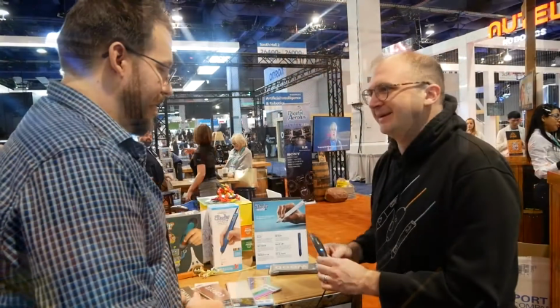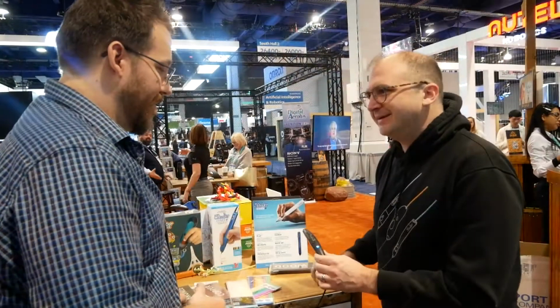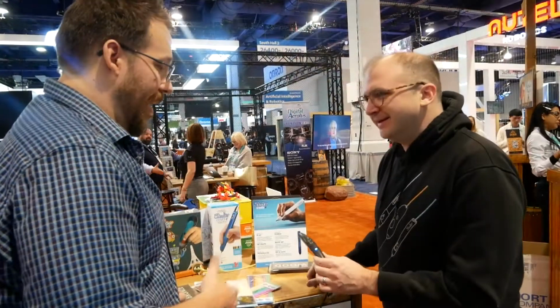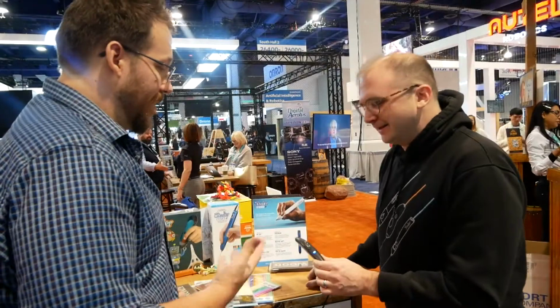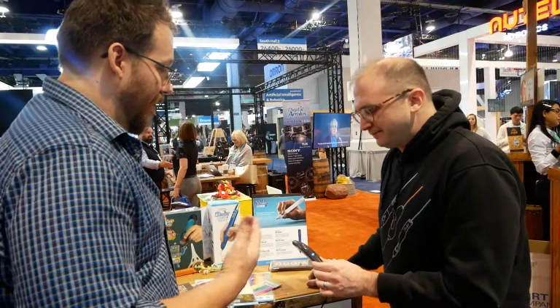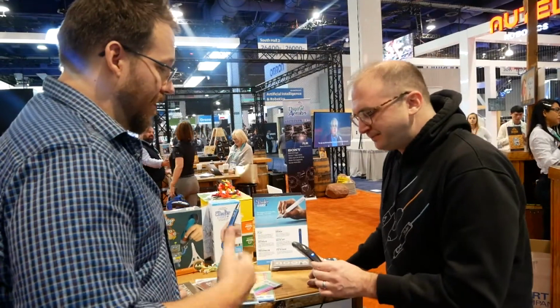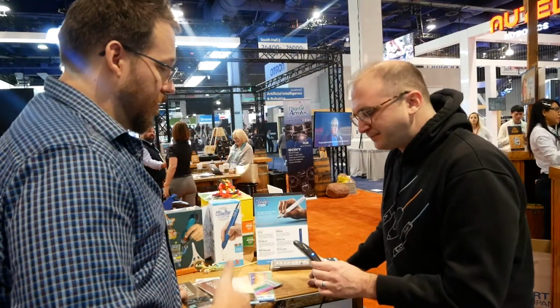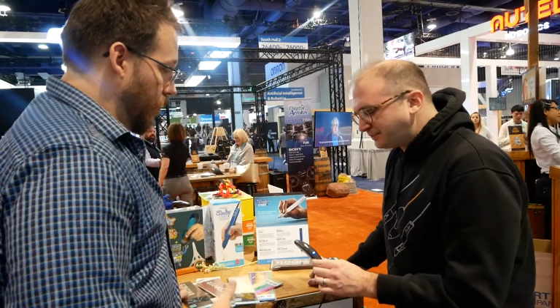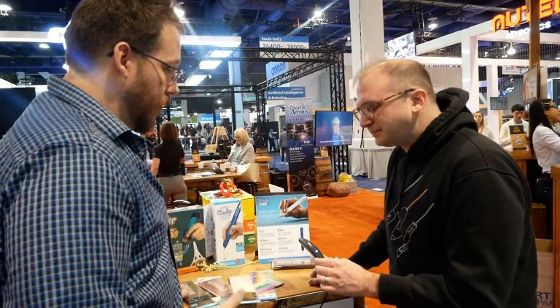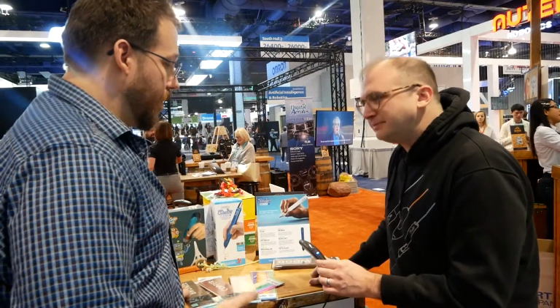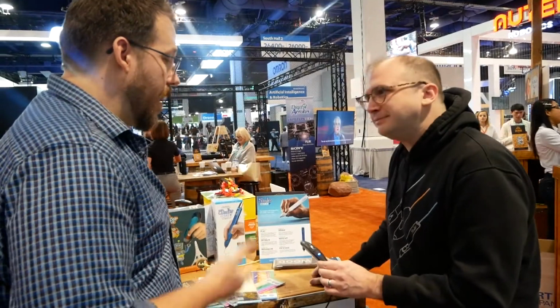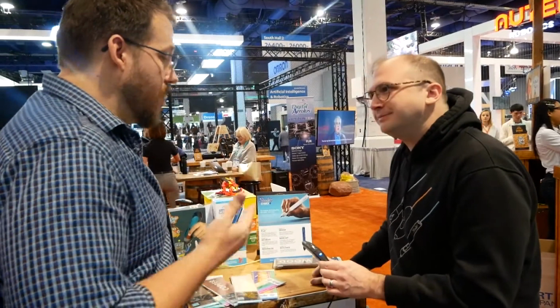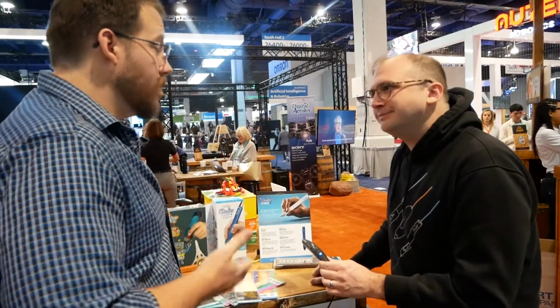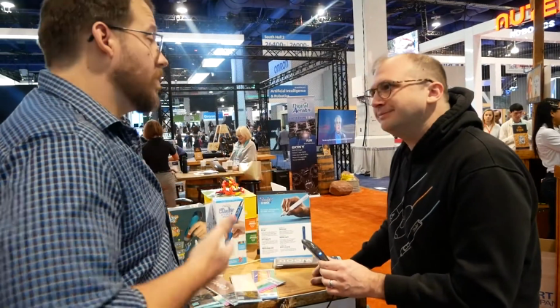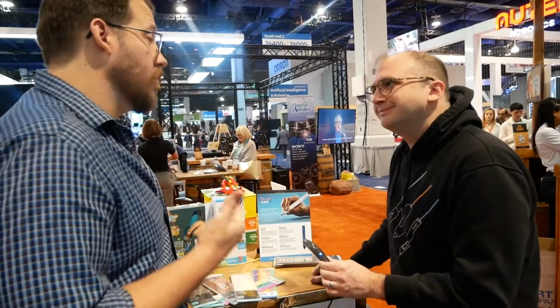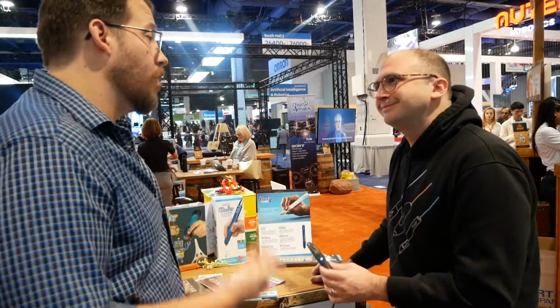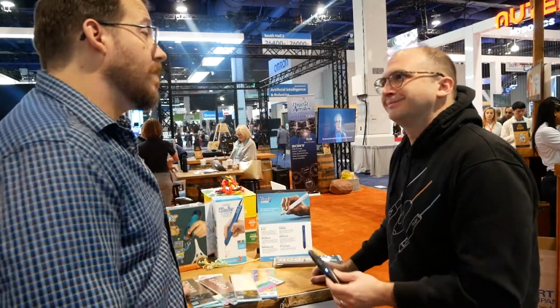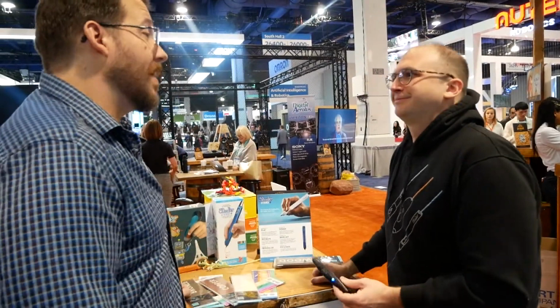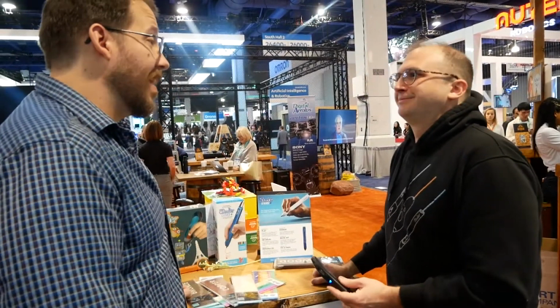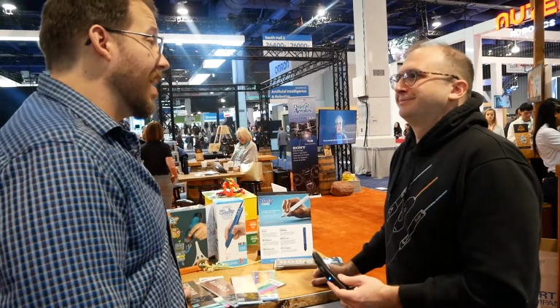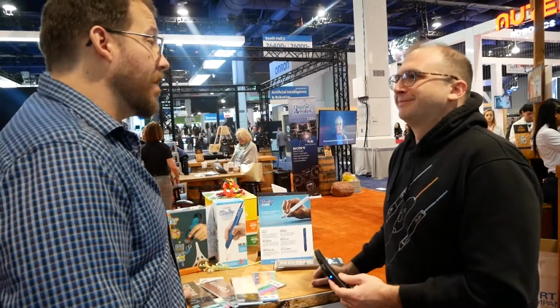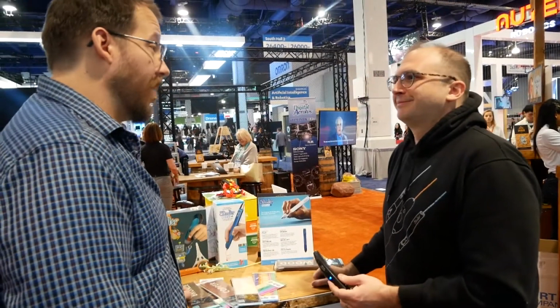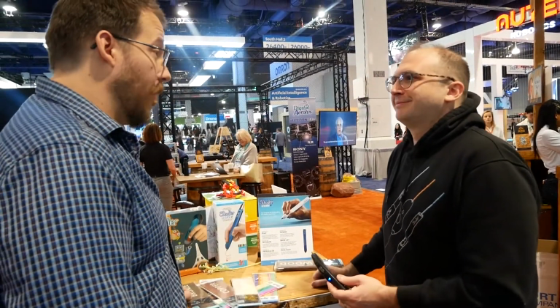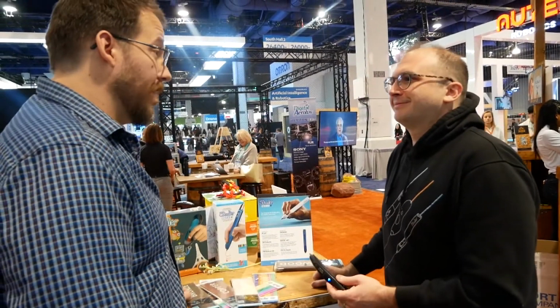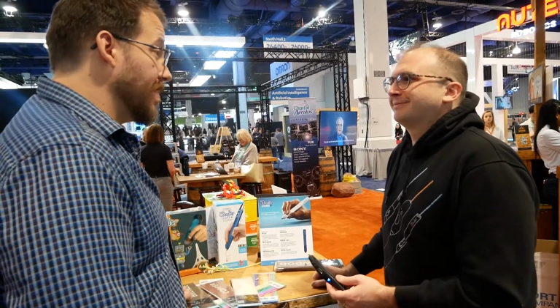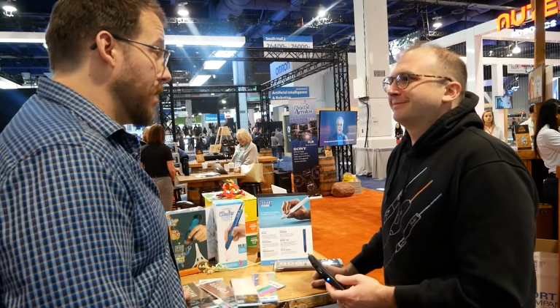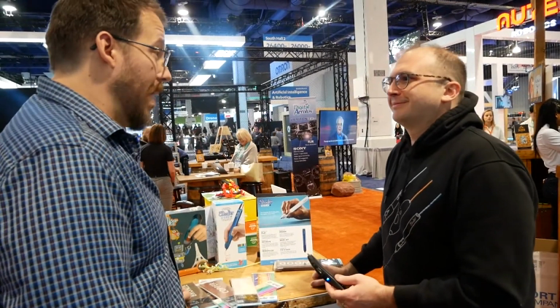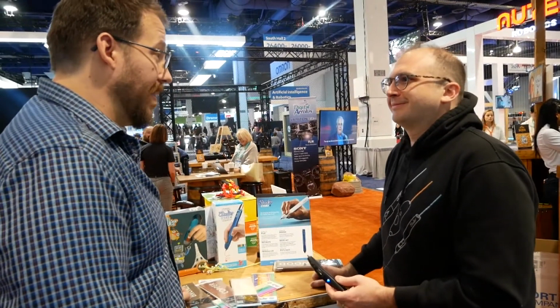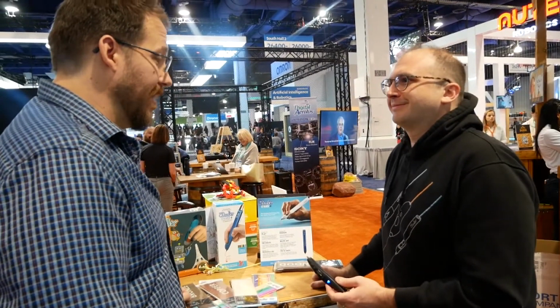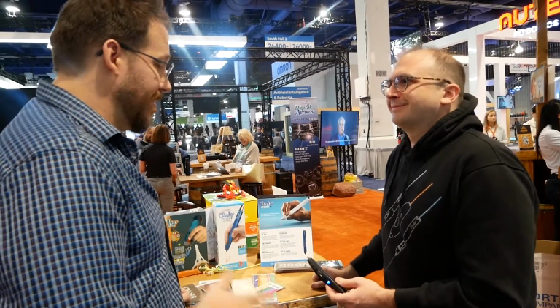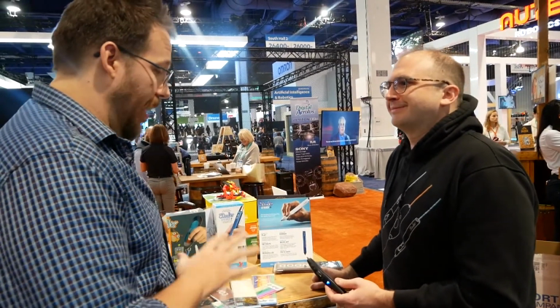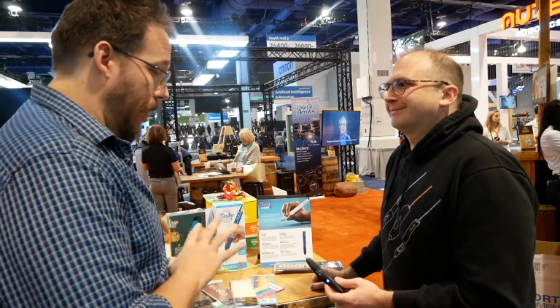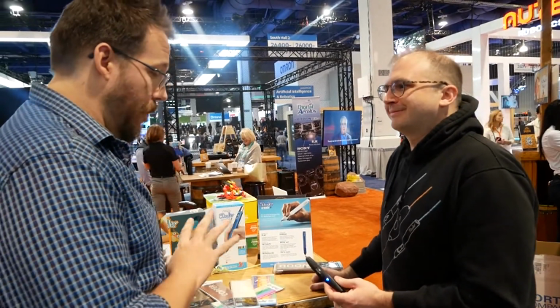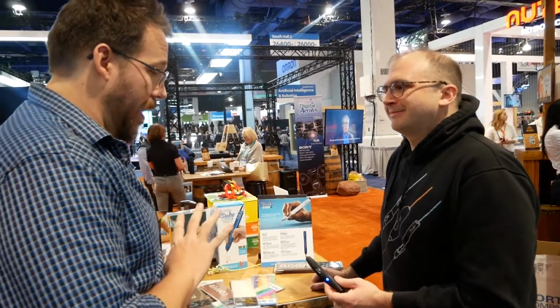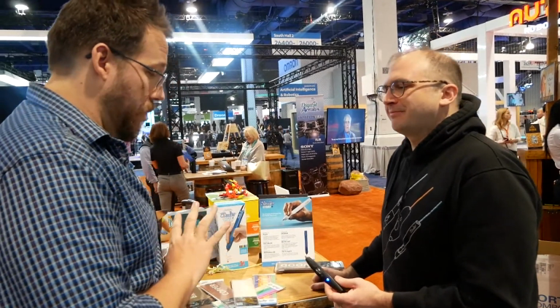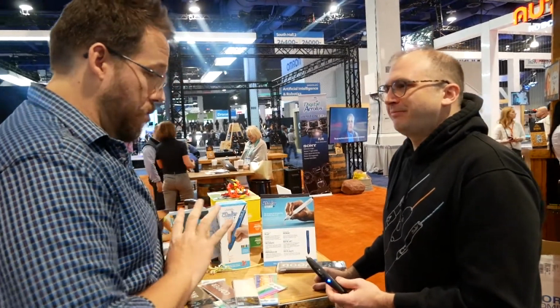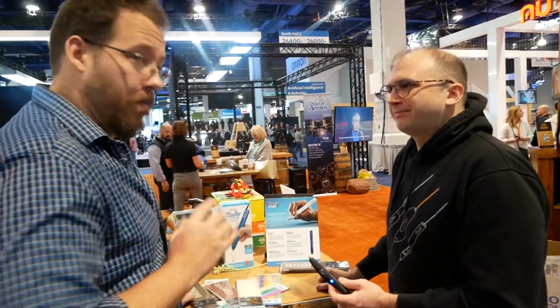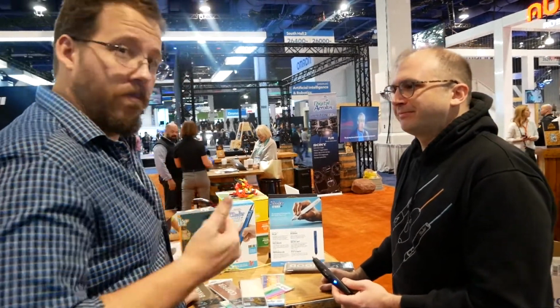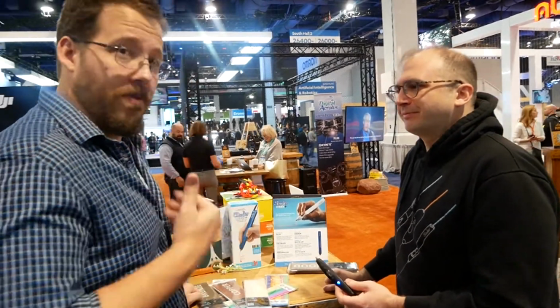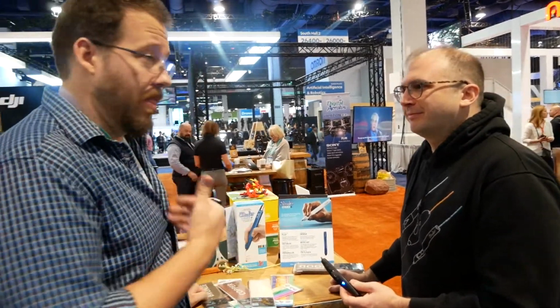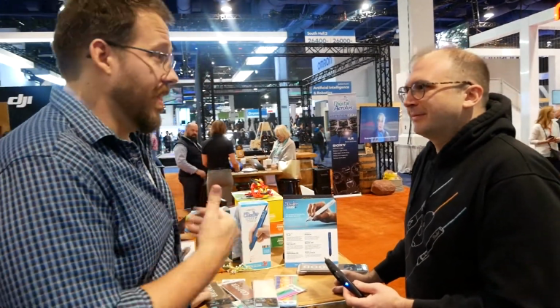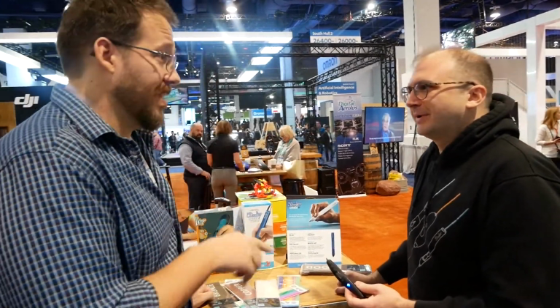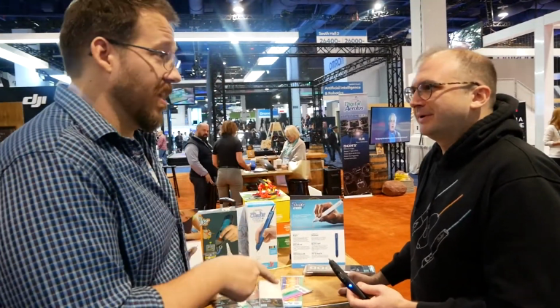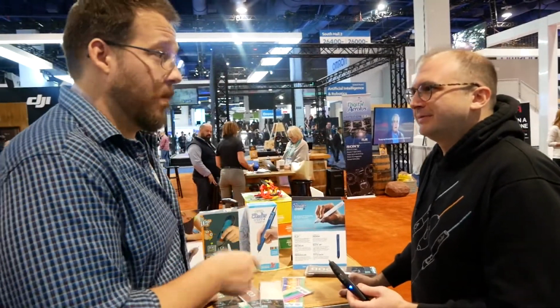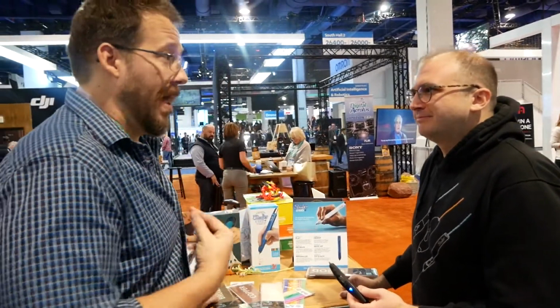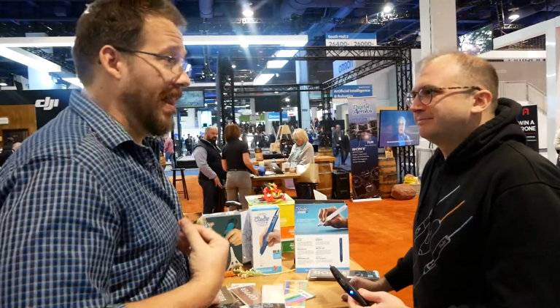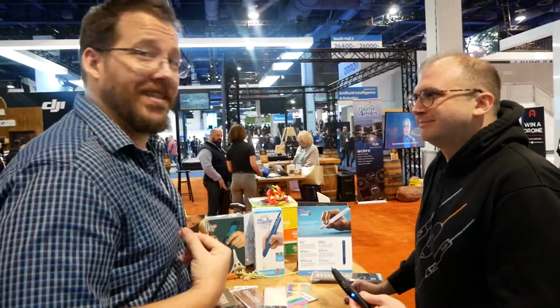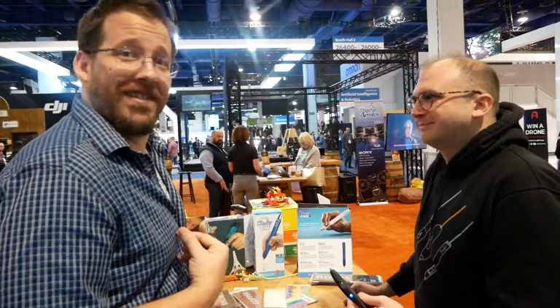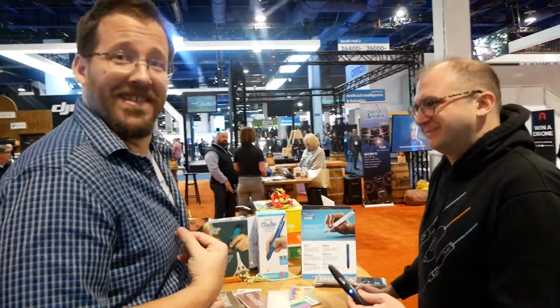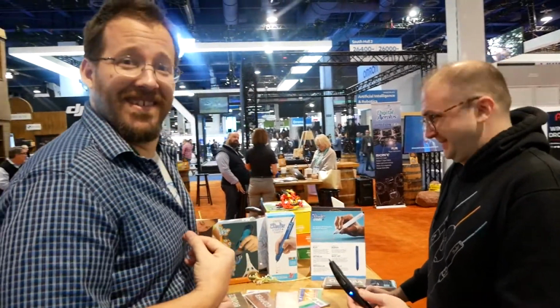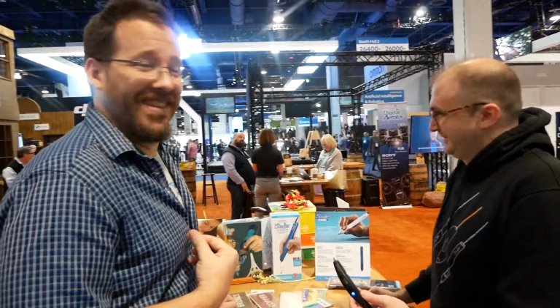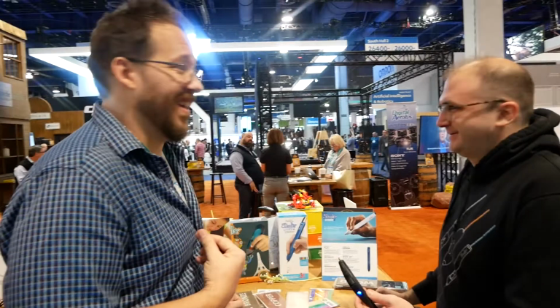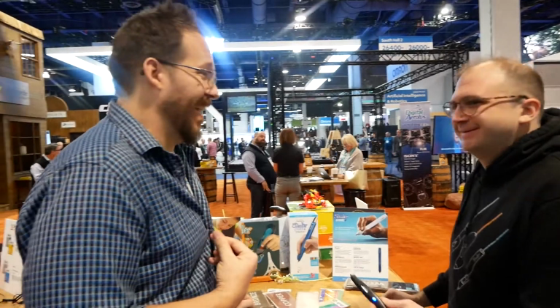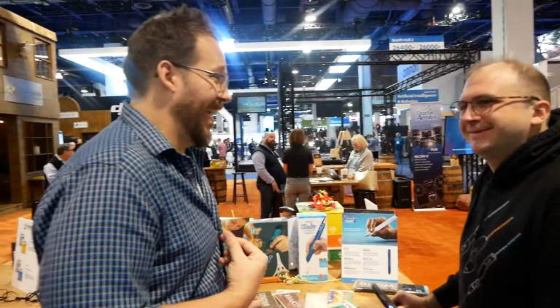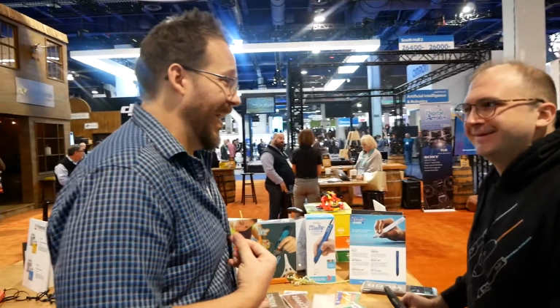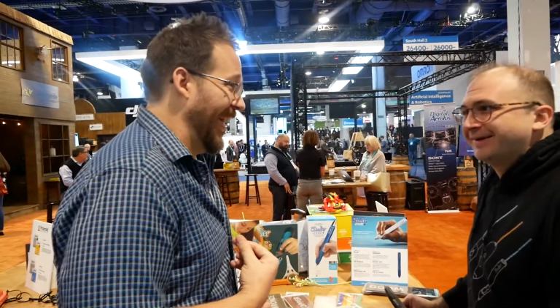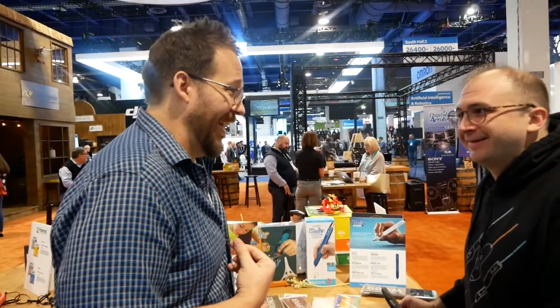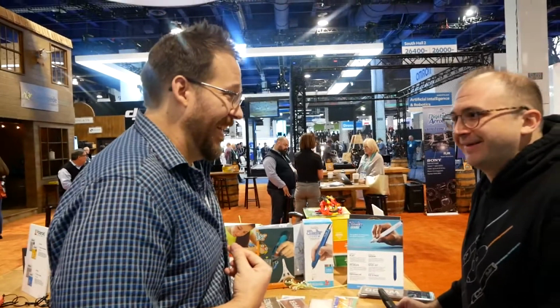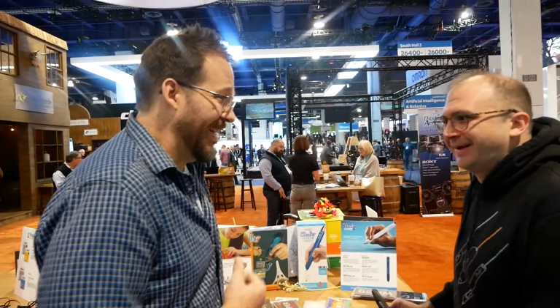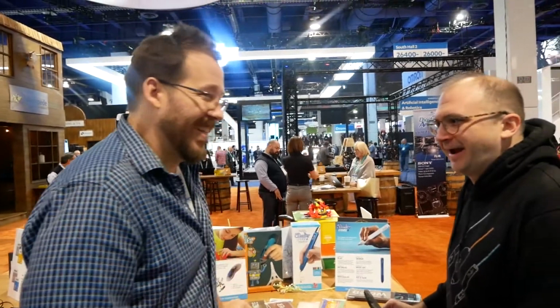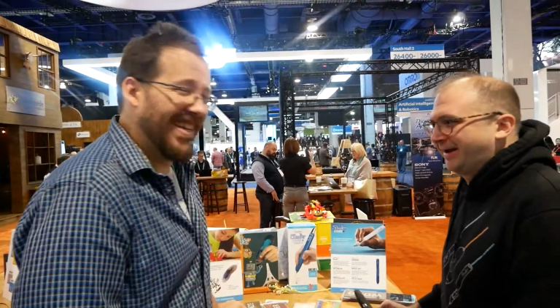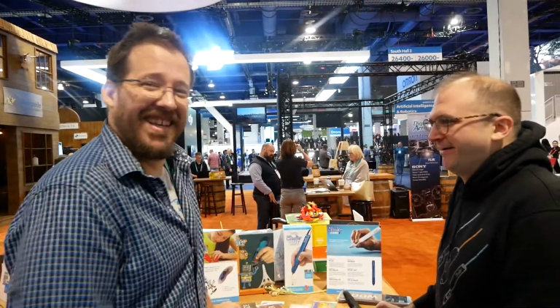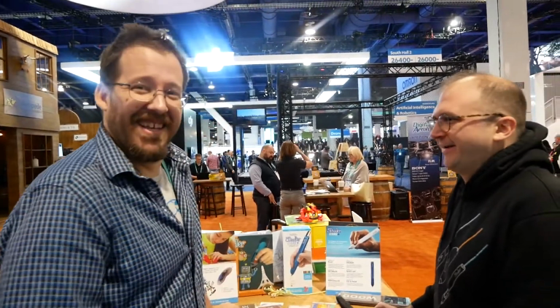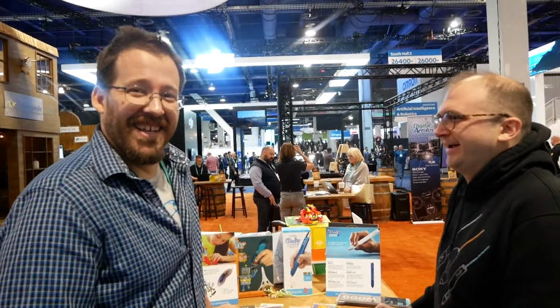That's awesome. Well, thank you so much for taking the time to talk with us about this. This is on my list — I can't wait!